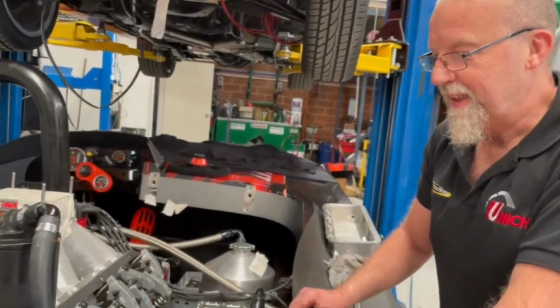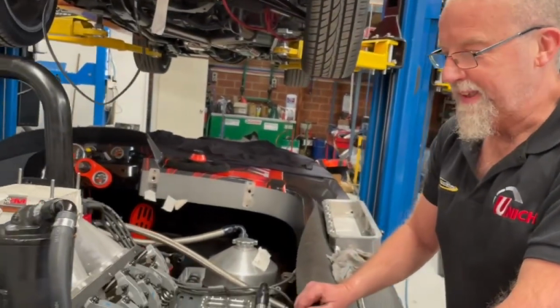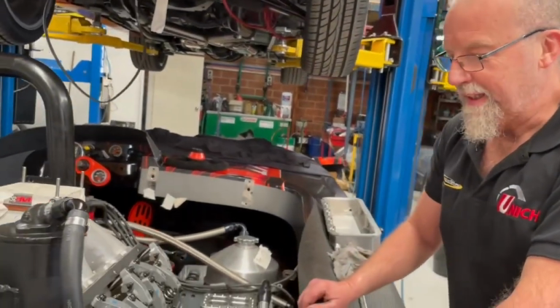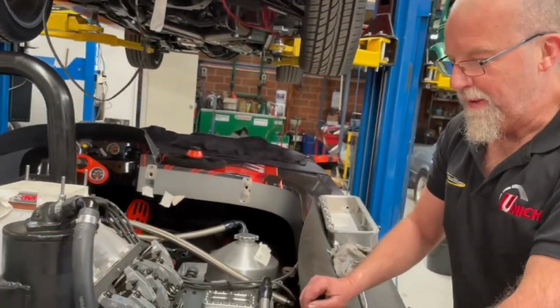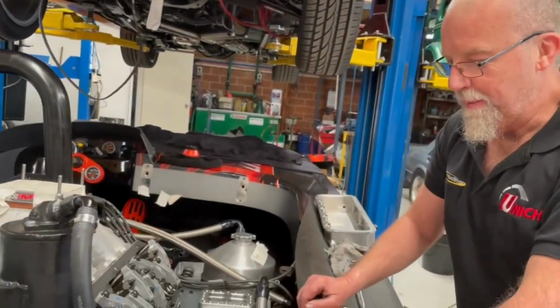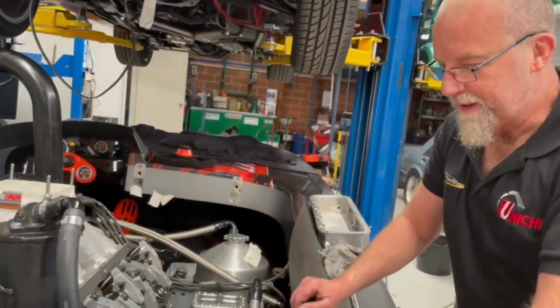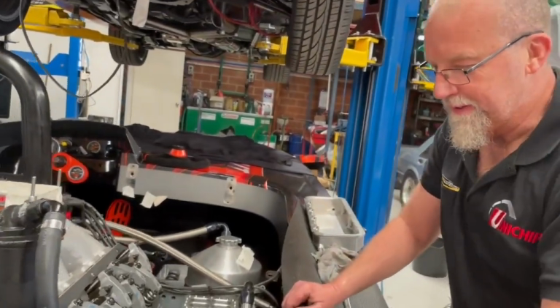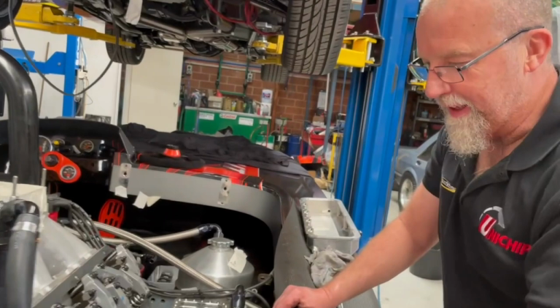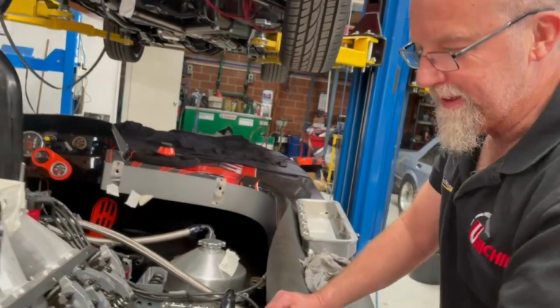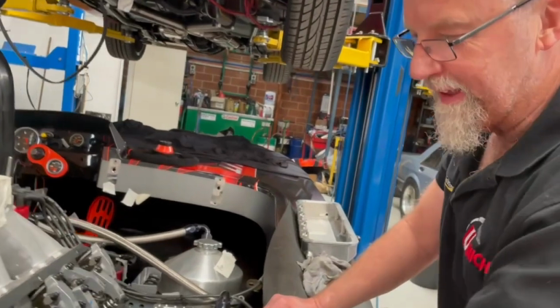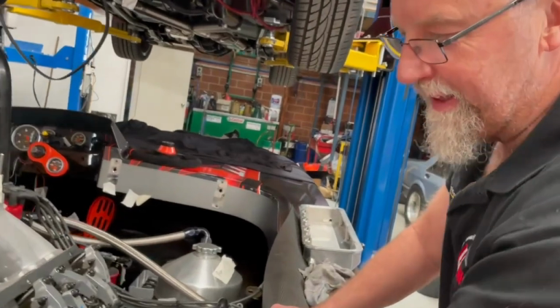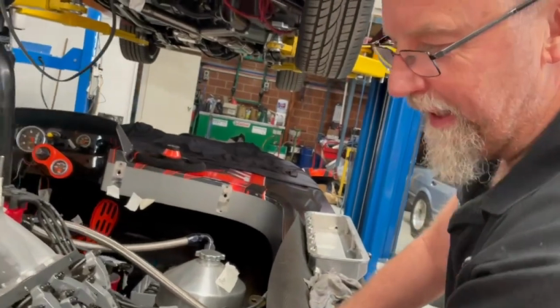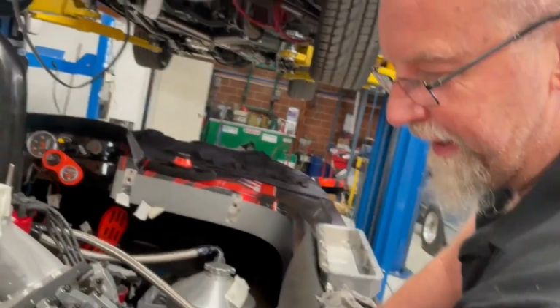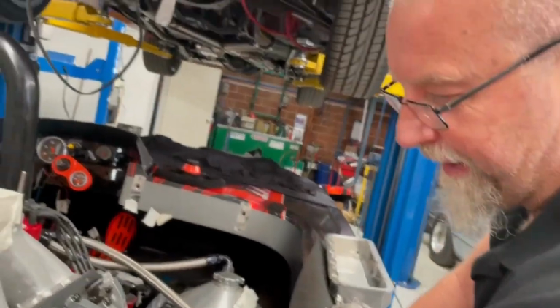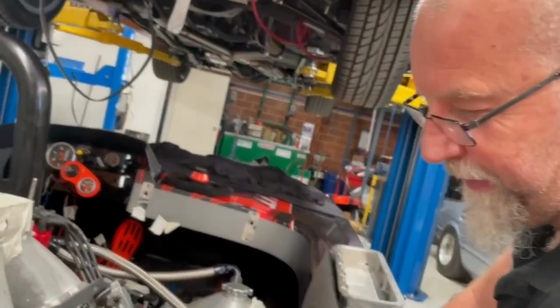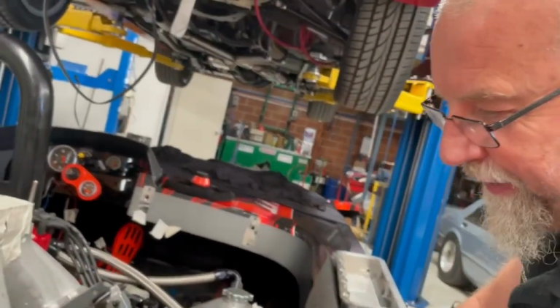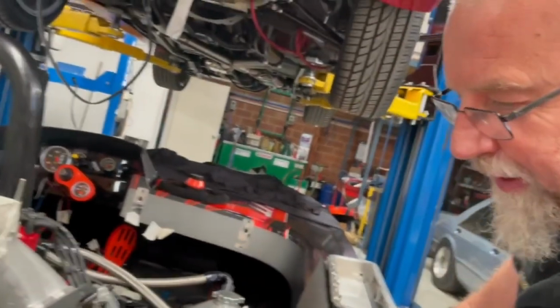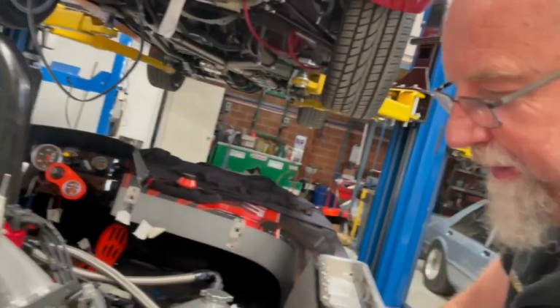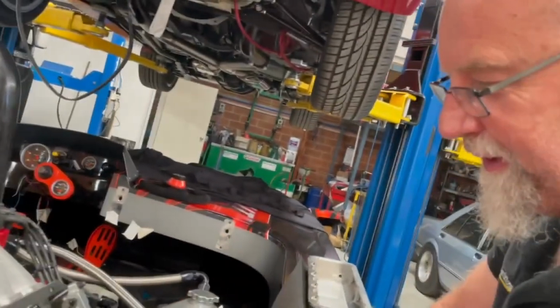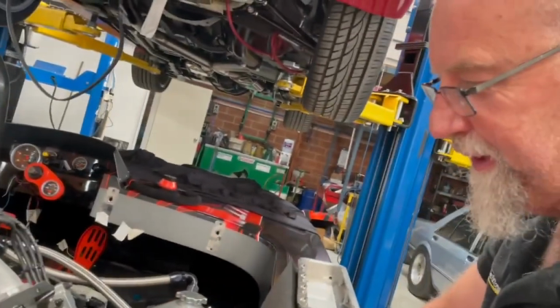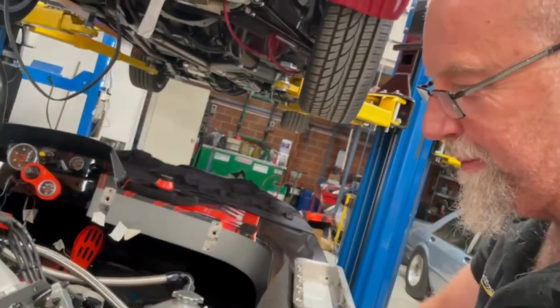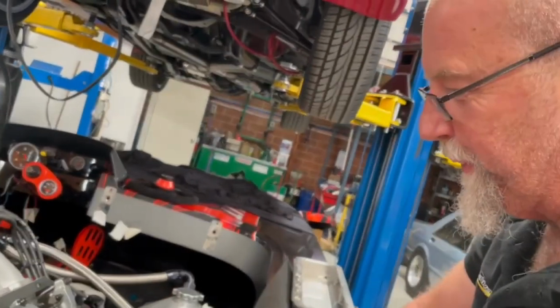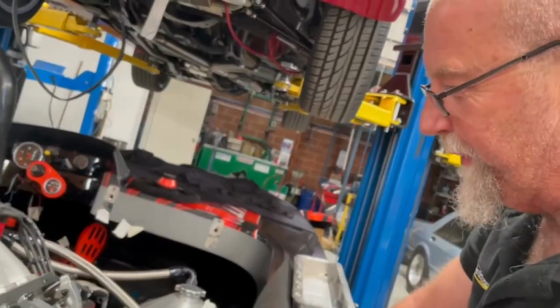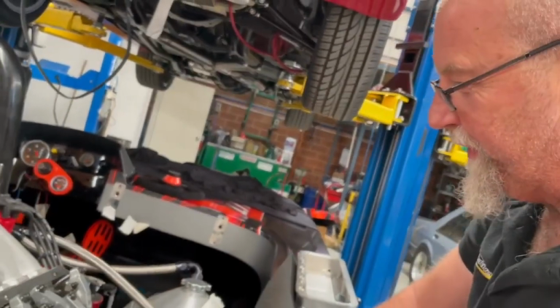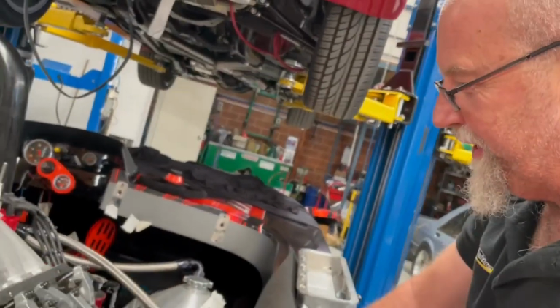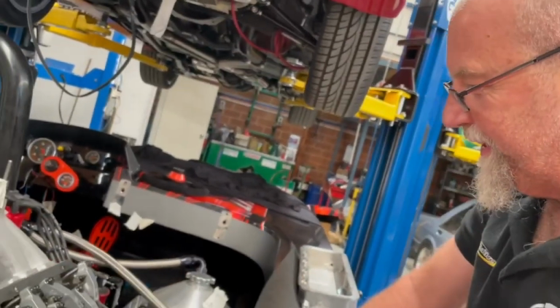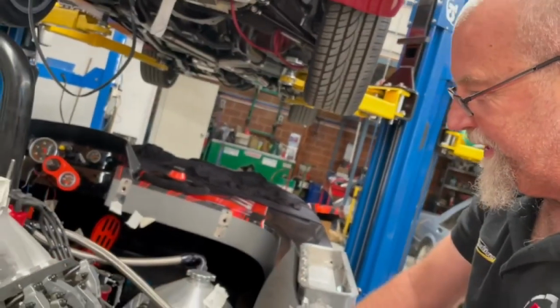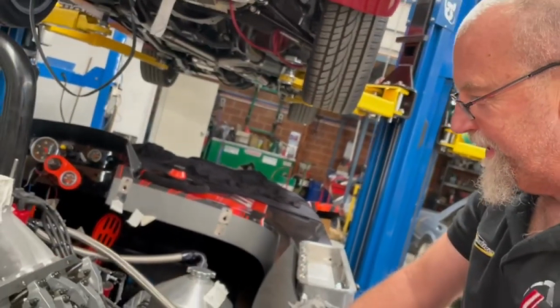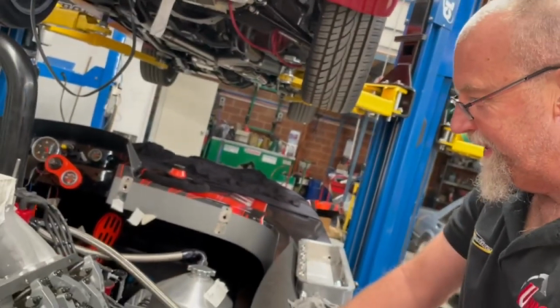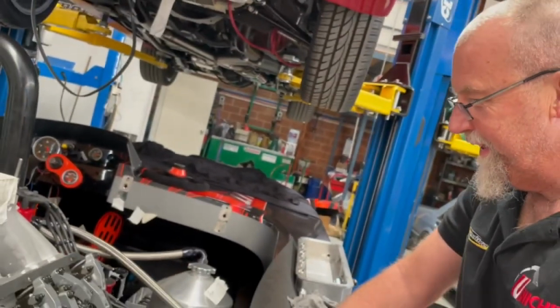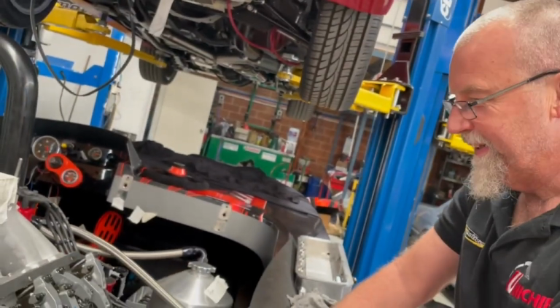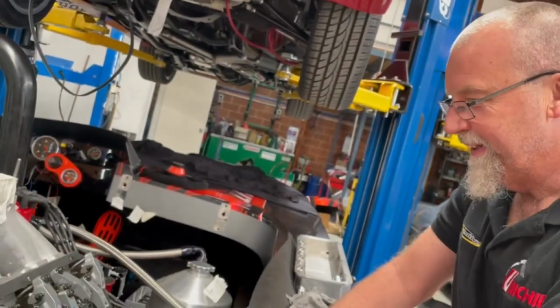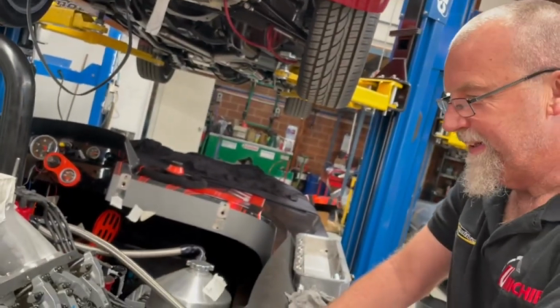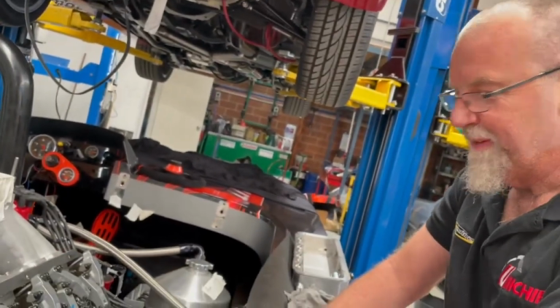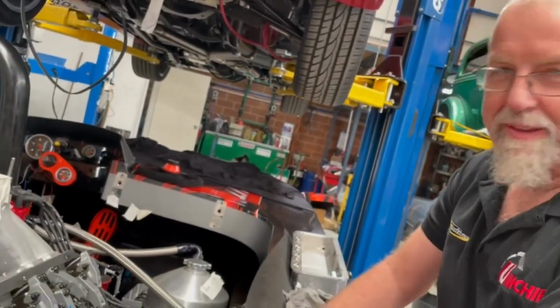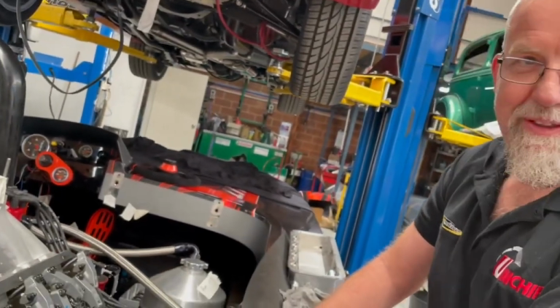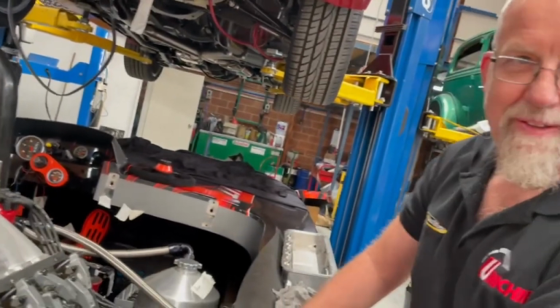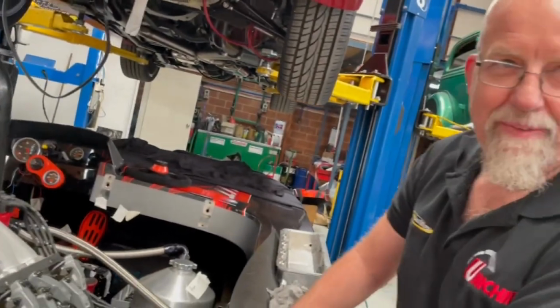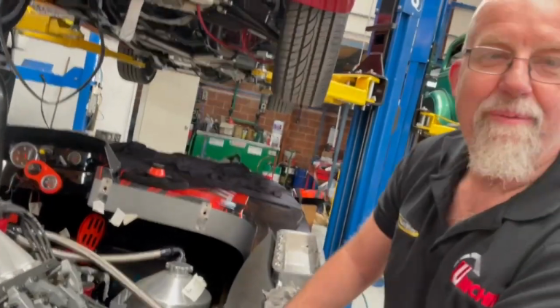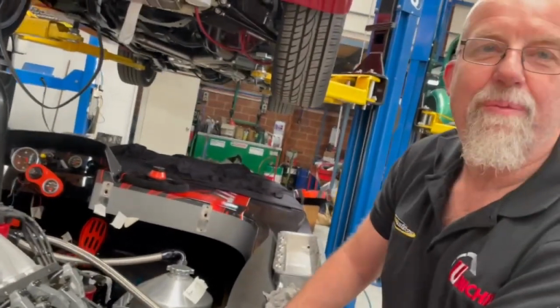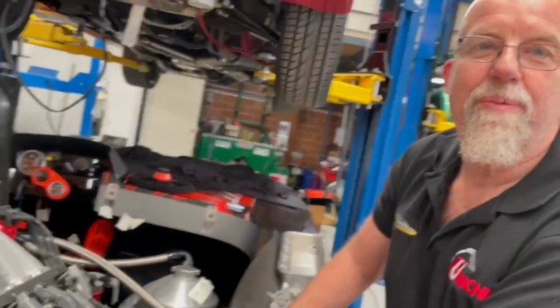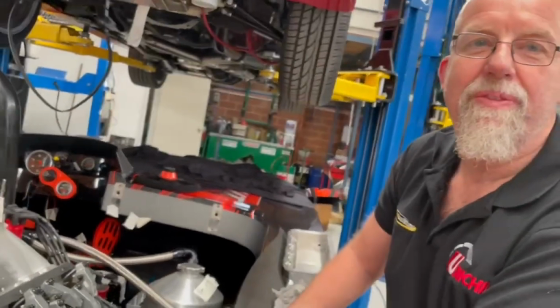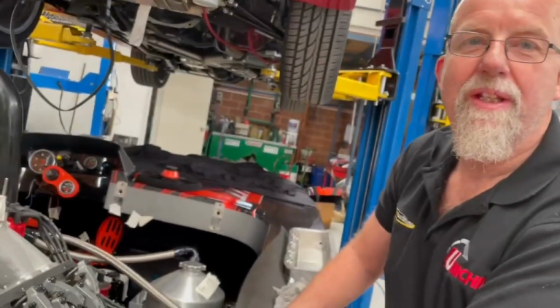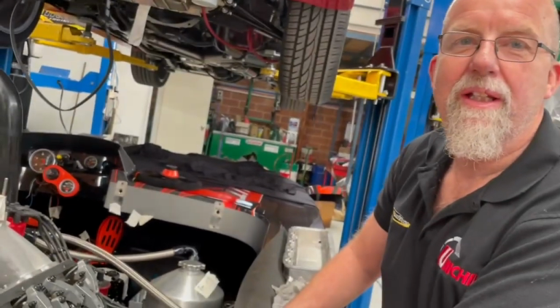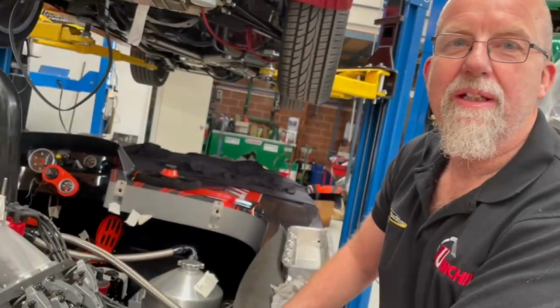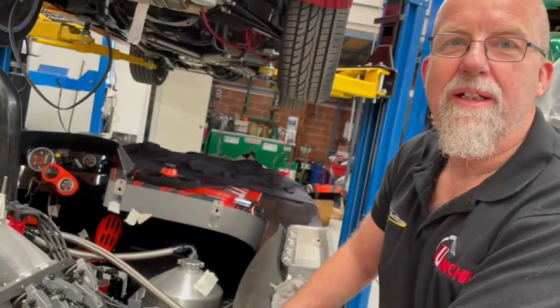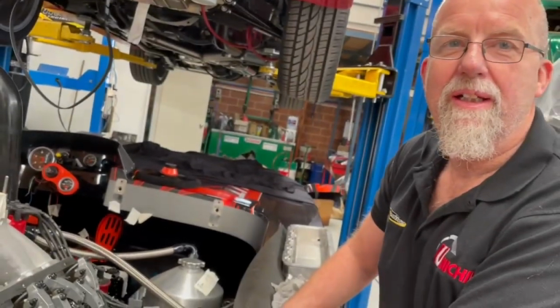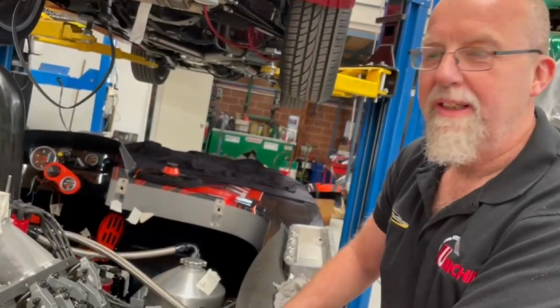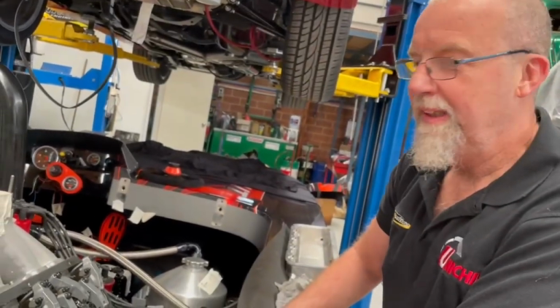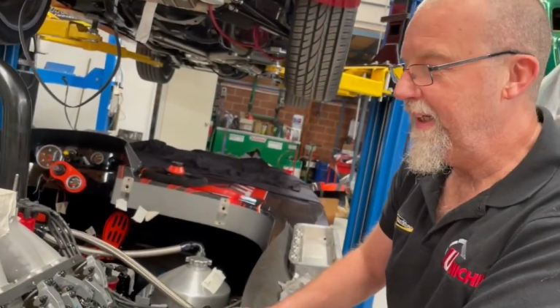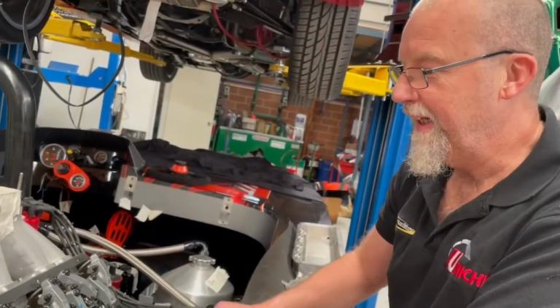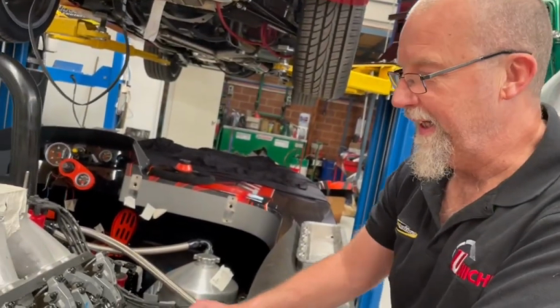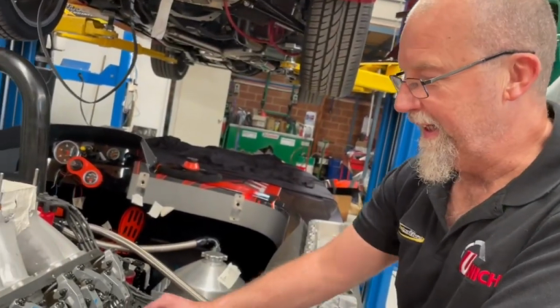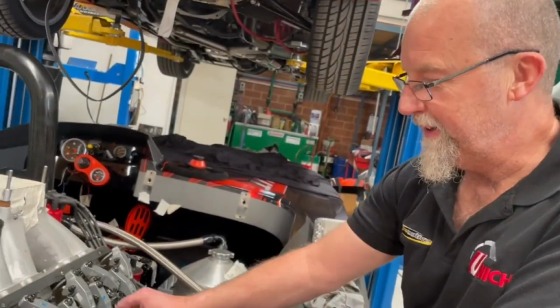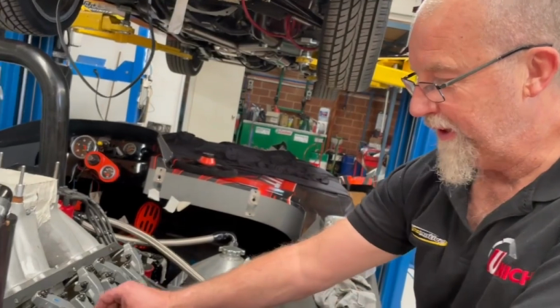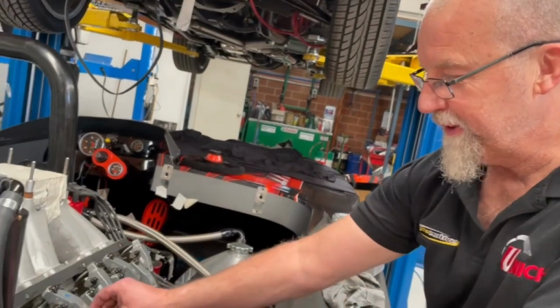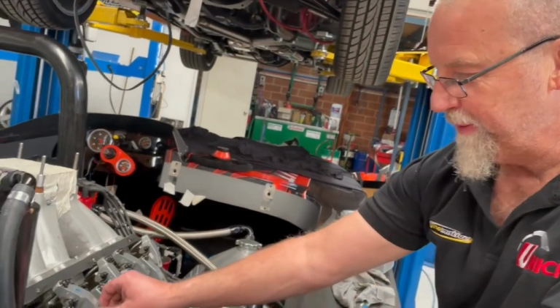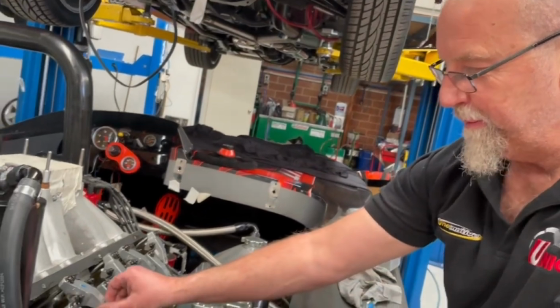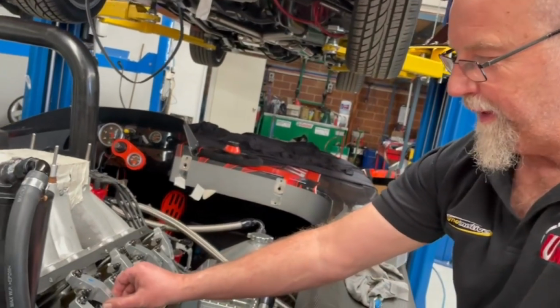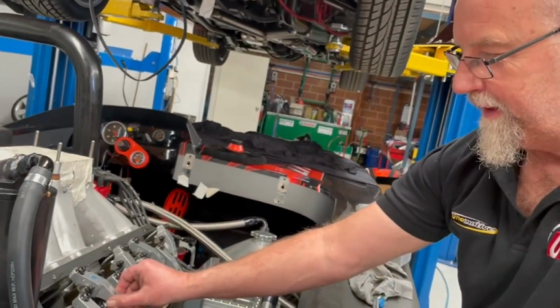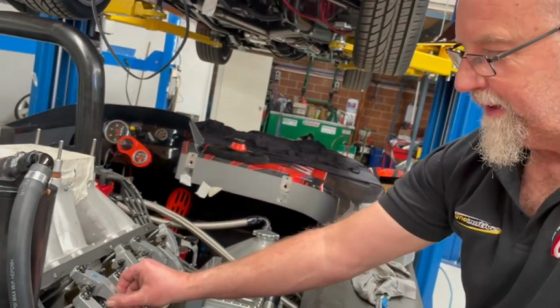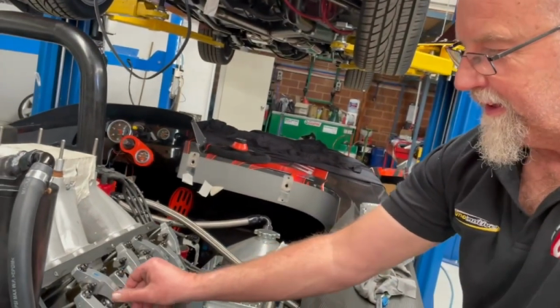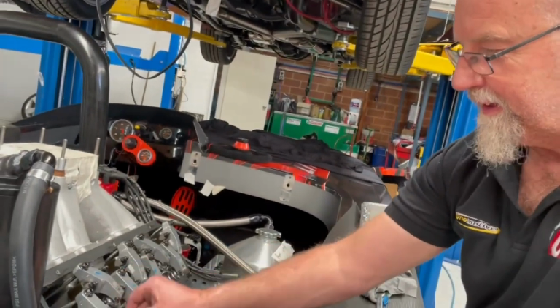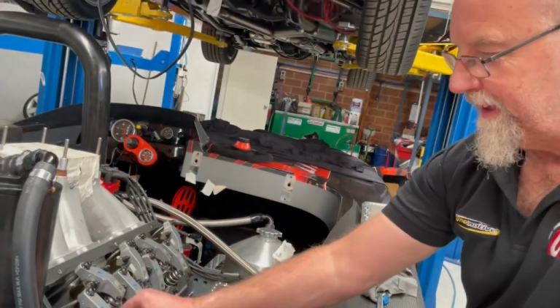It's done a whole bunch of racing and none of the valve clearances have moved. There you go — it can build an engine. Yeah, it's got some good parts in this thing.